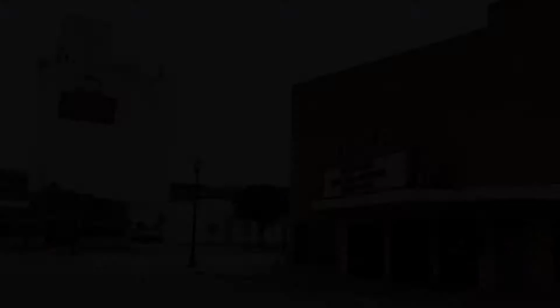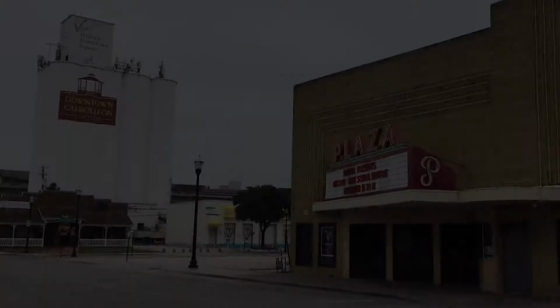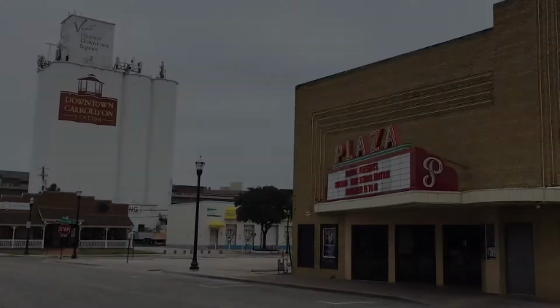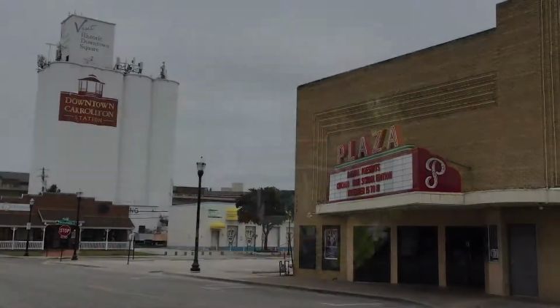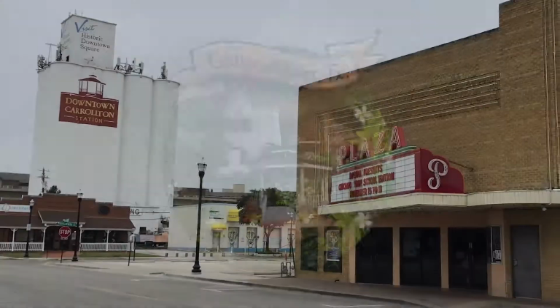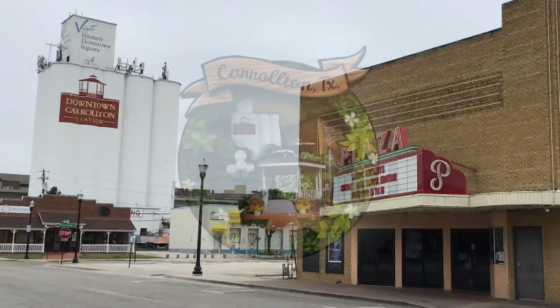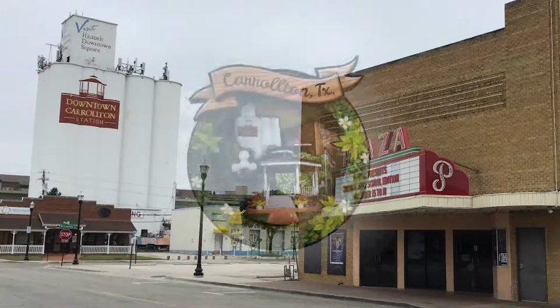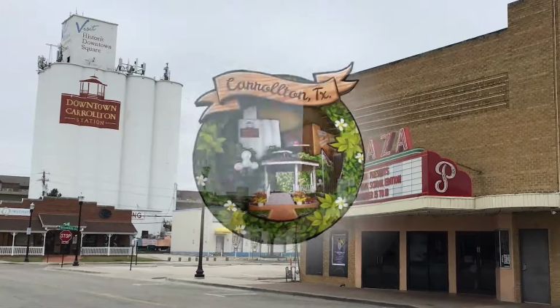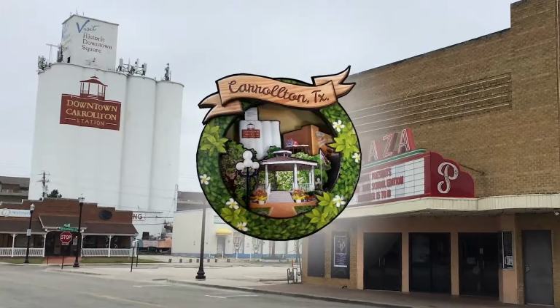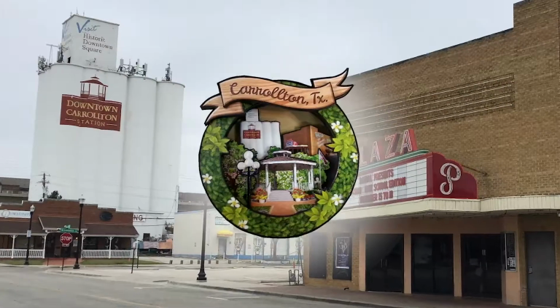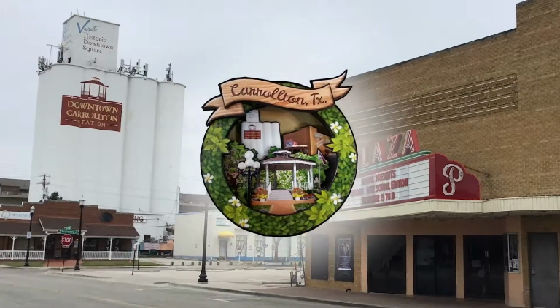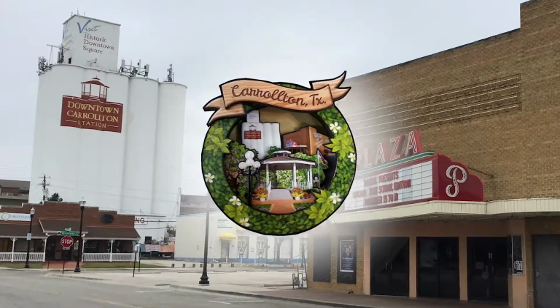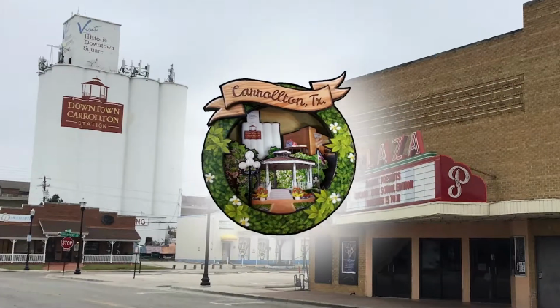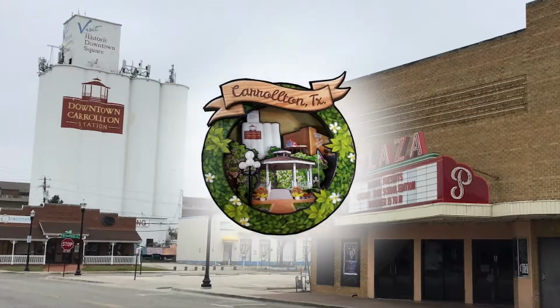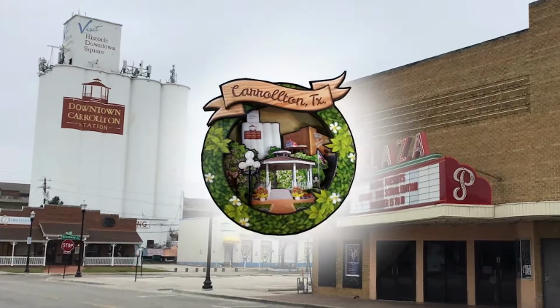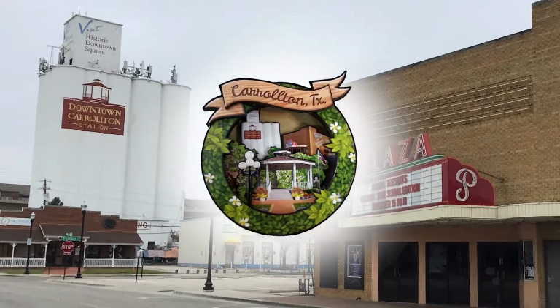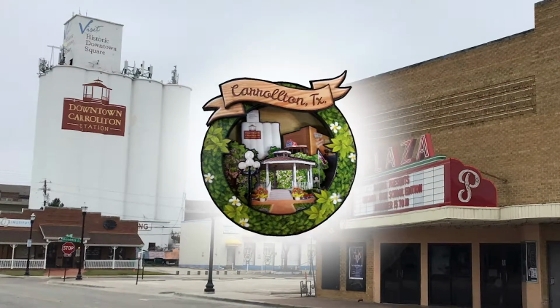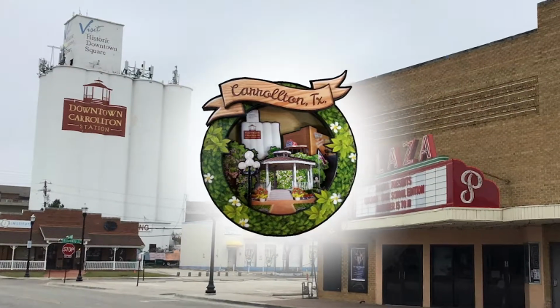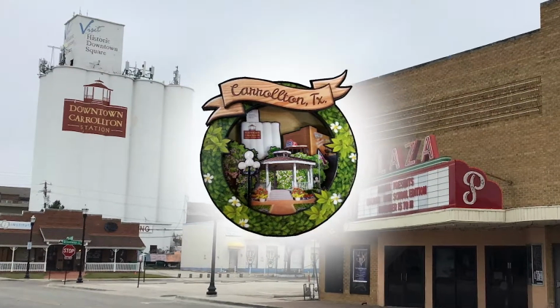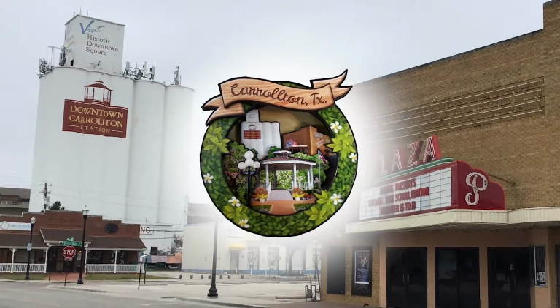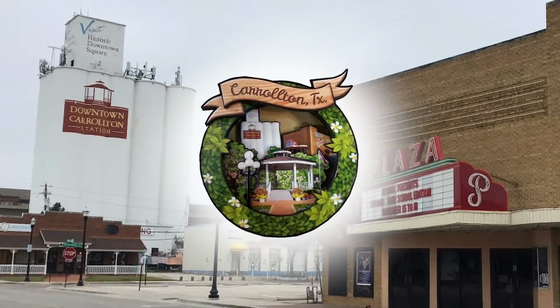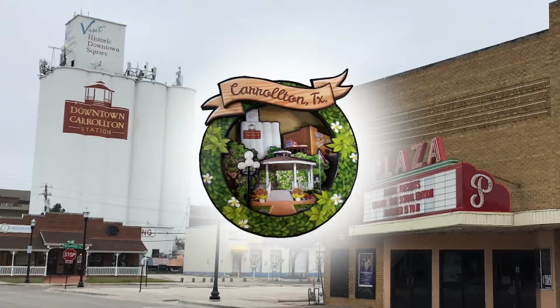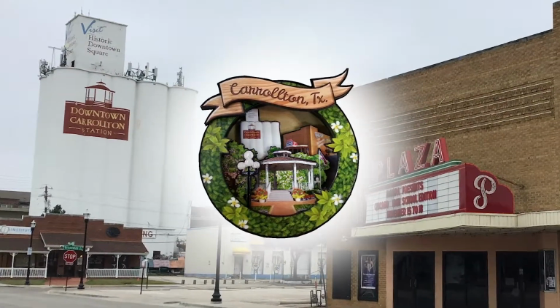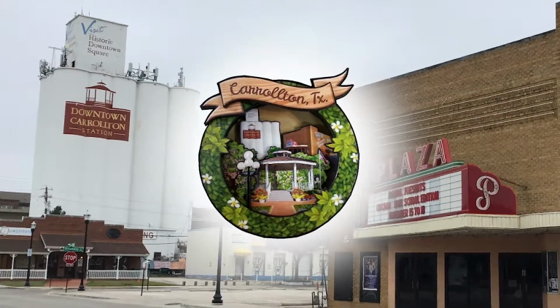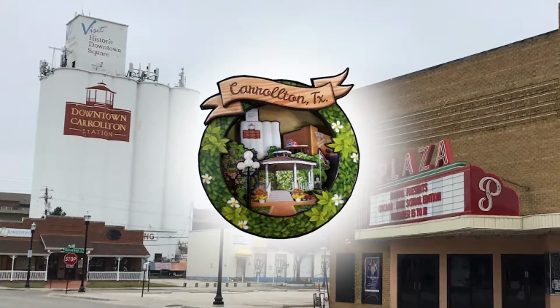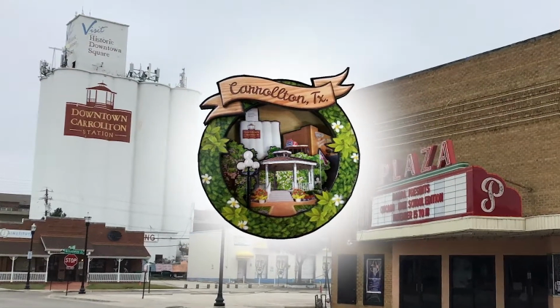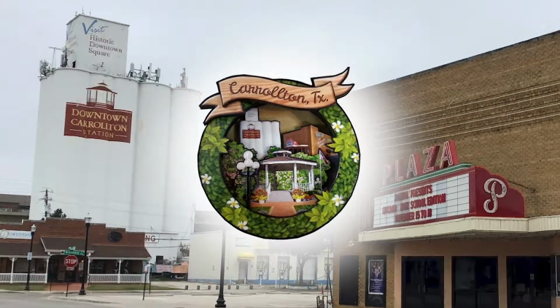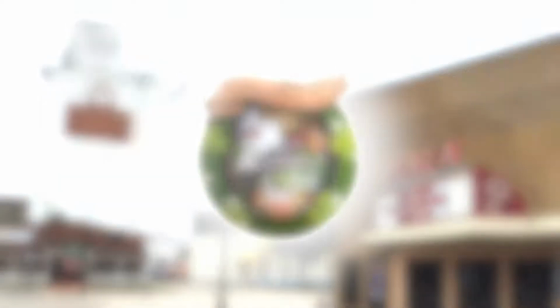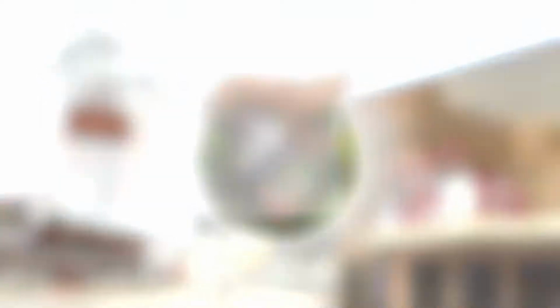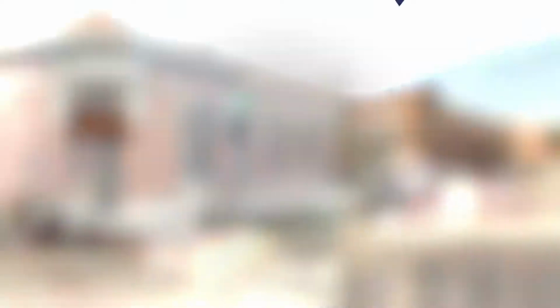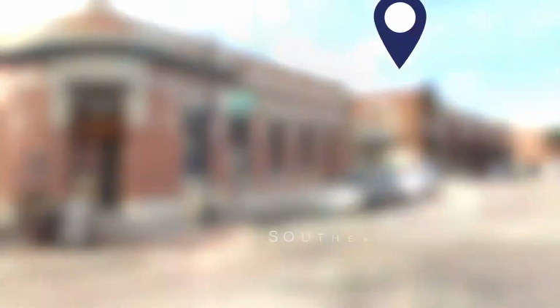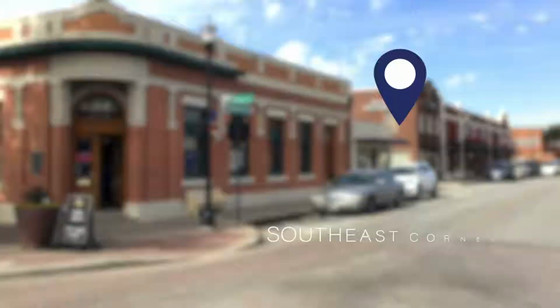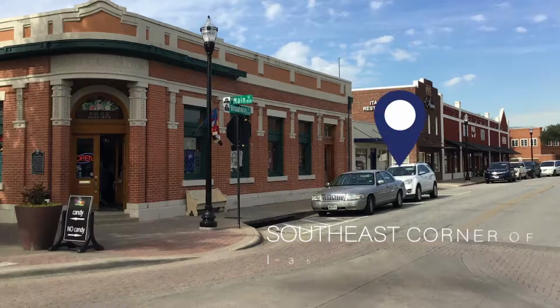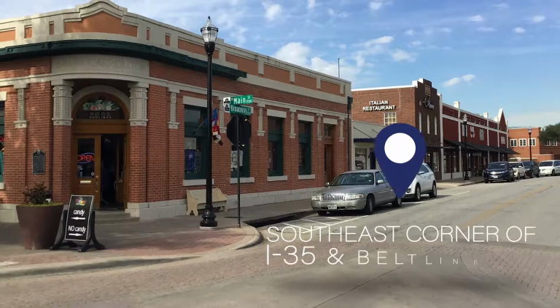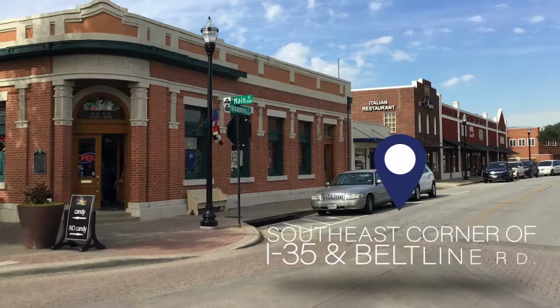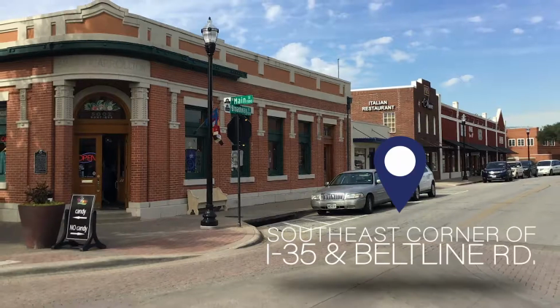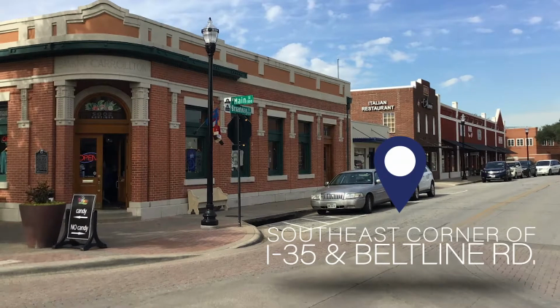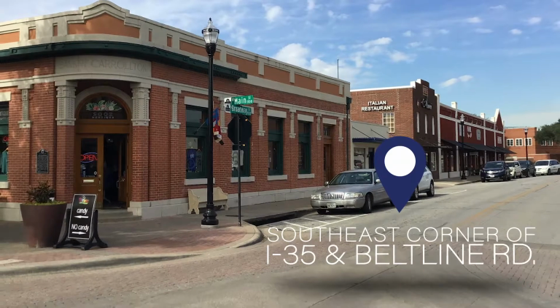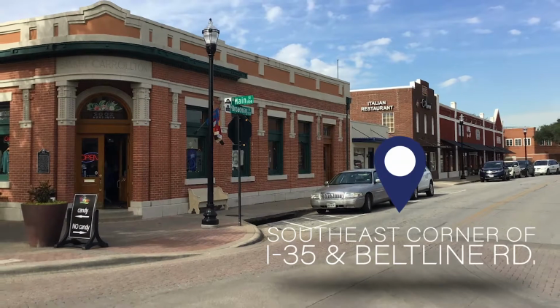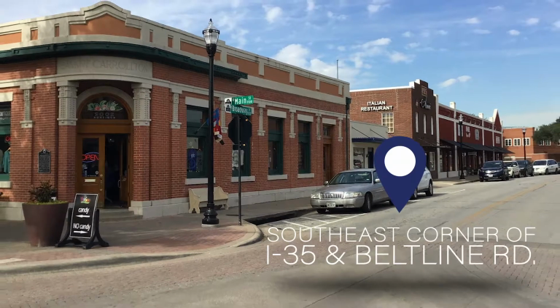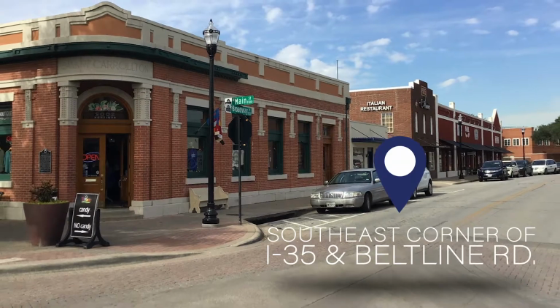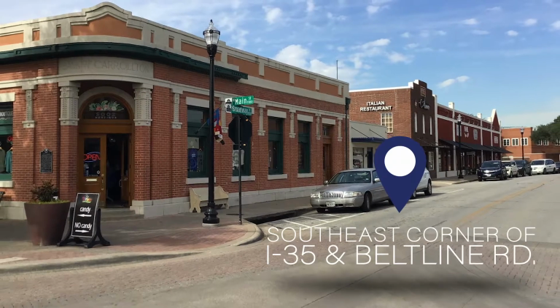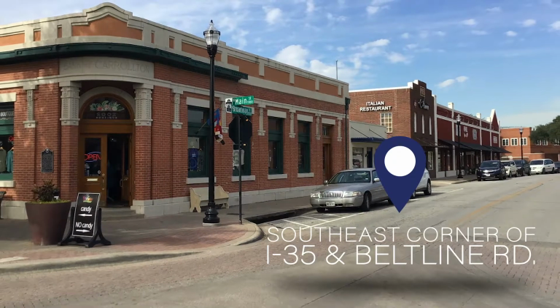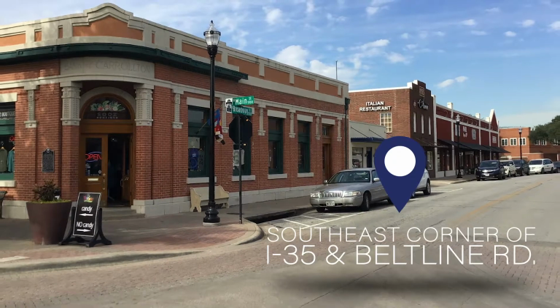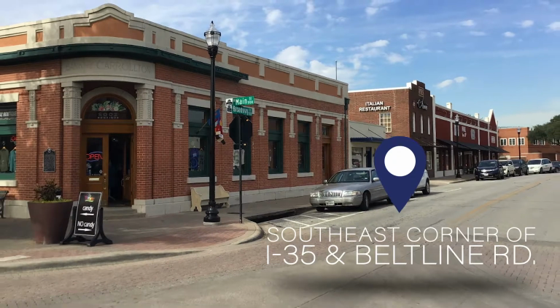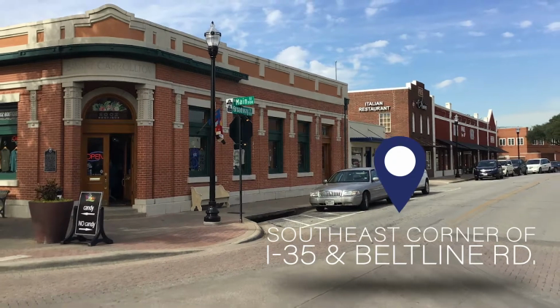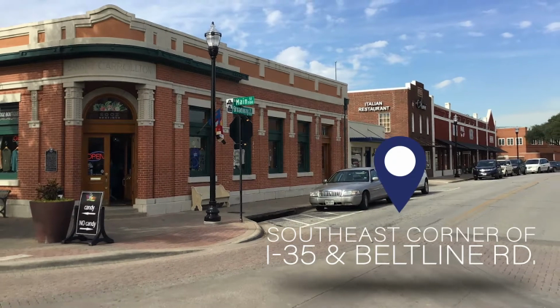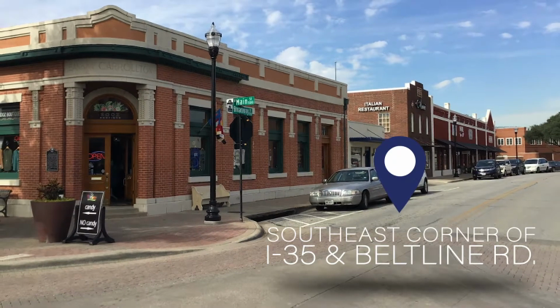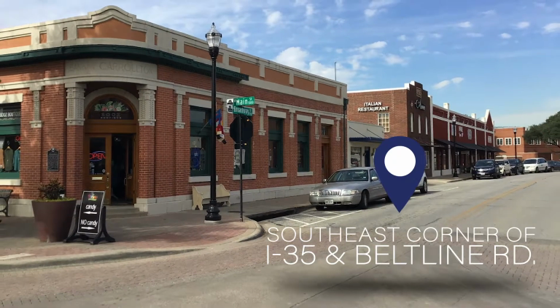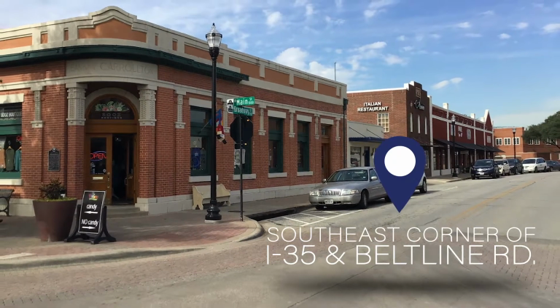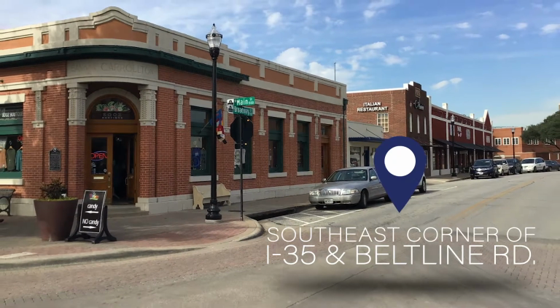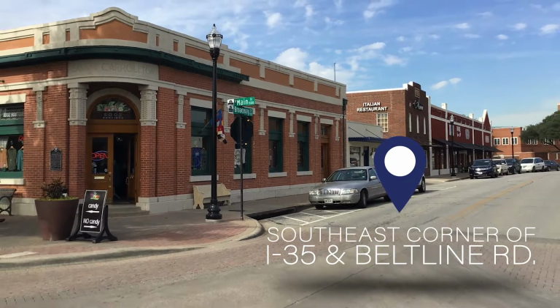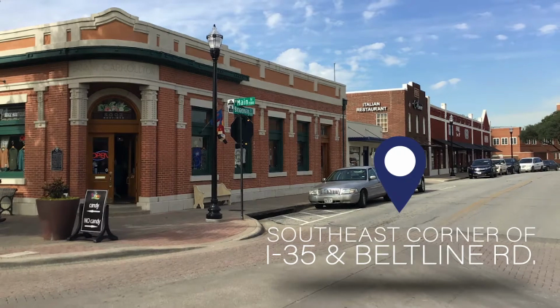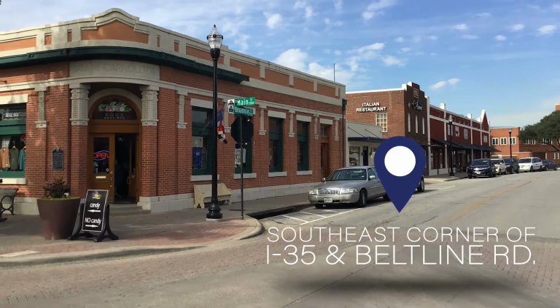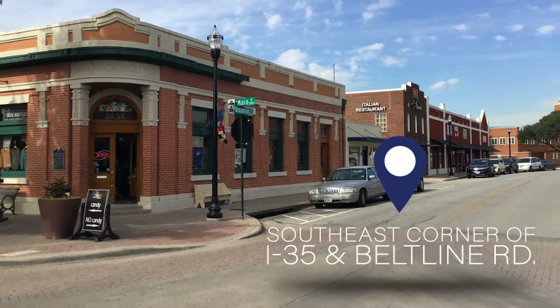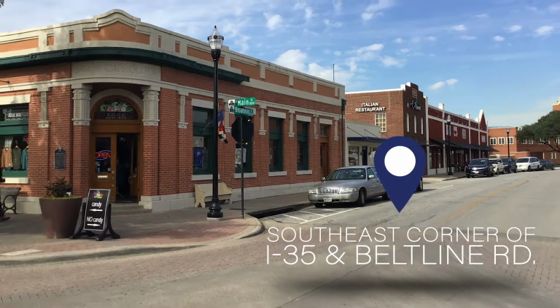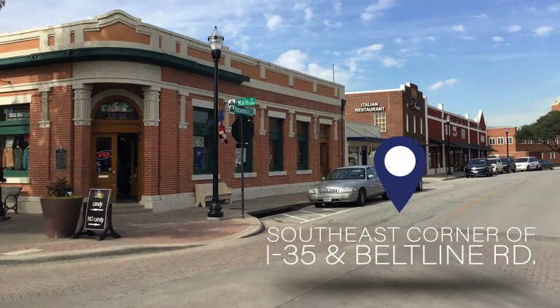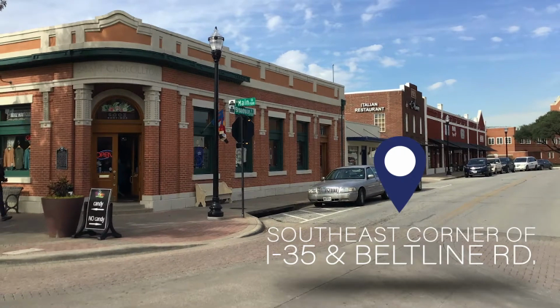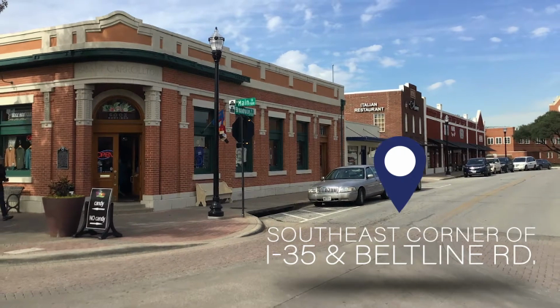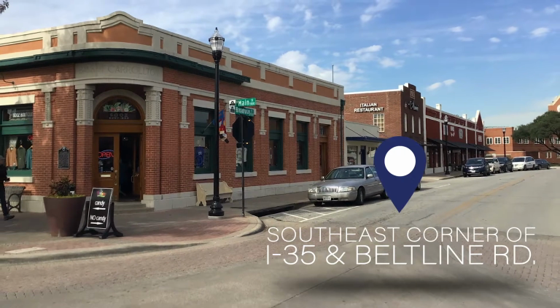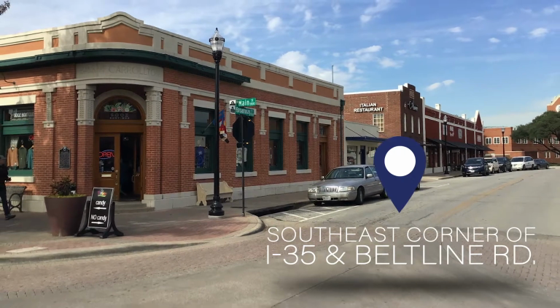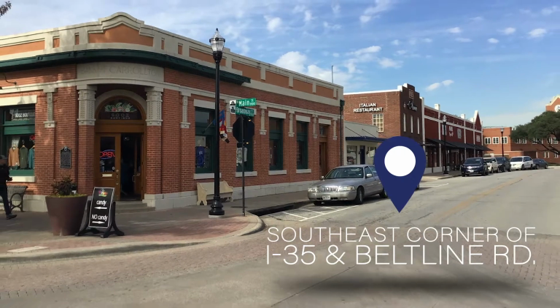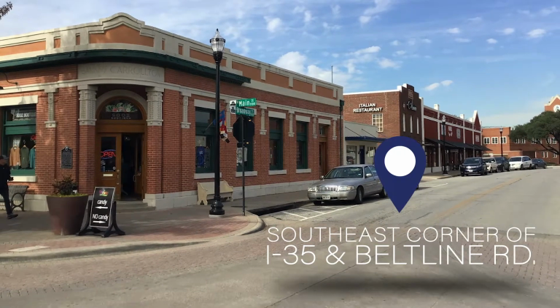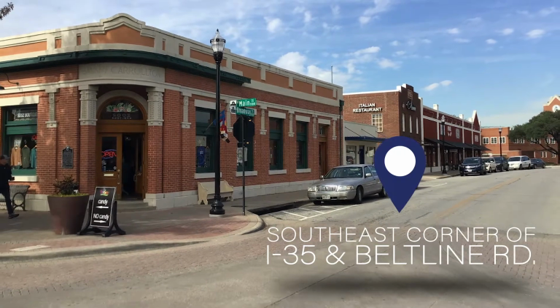Come visit Historic Downtown Carrollton, located in the southeast corner of I-35 and Beltline Road.